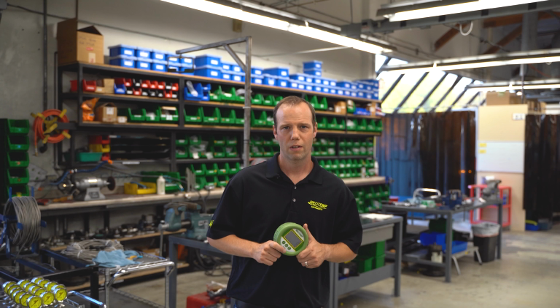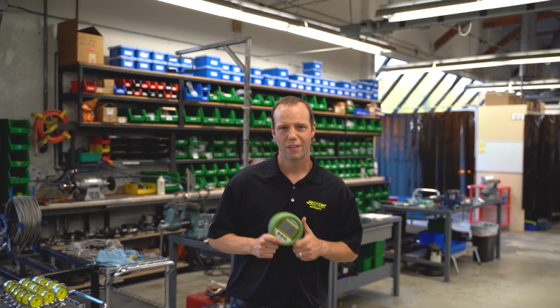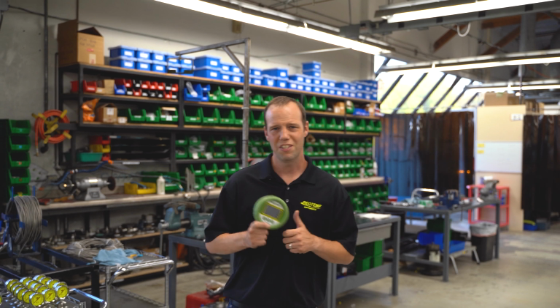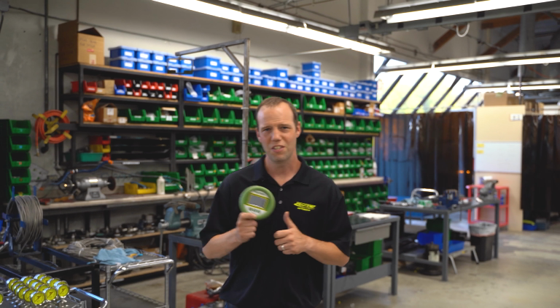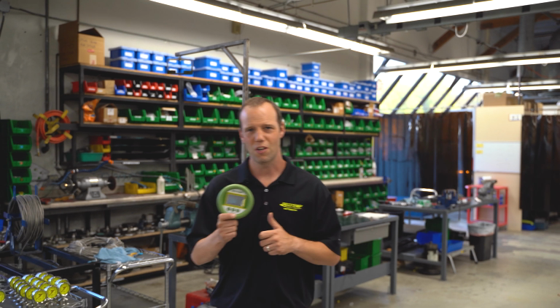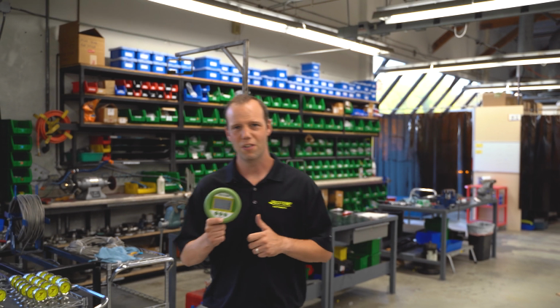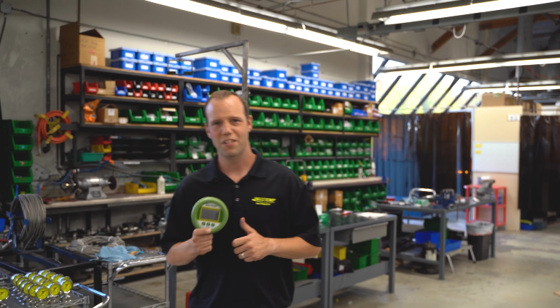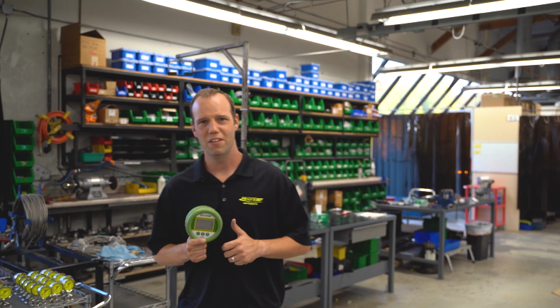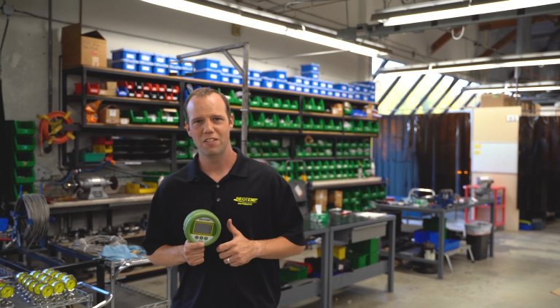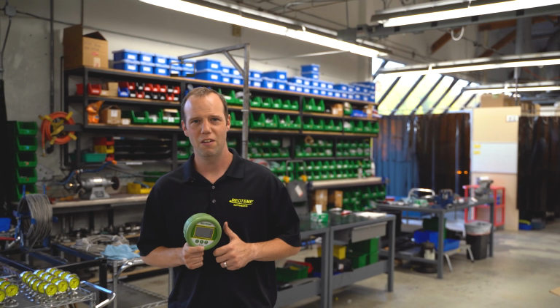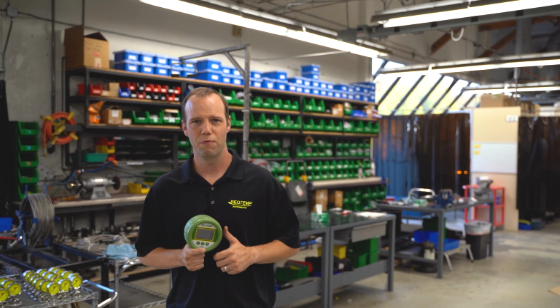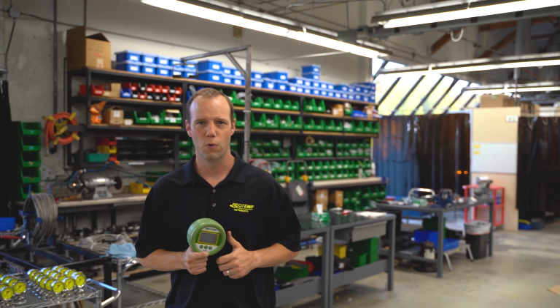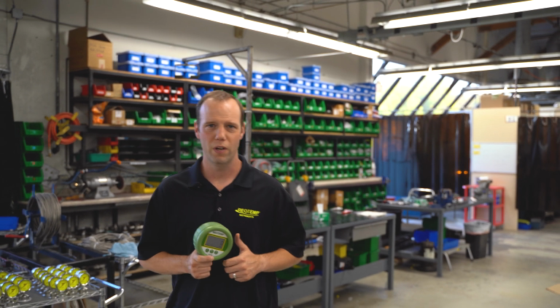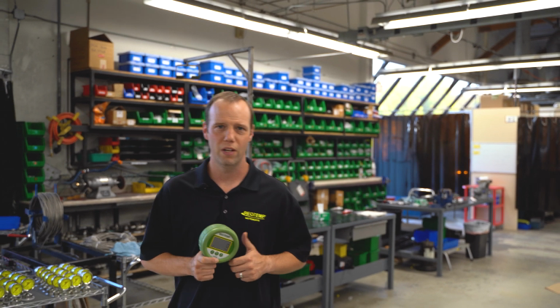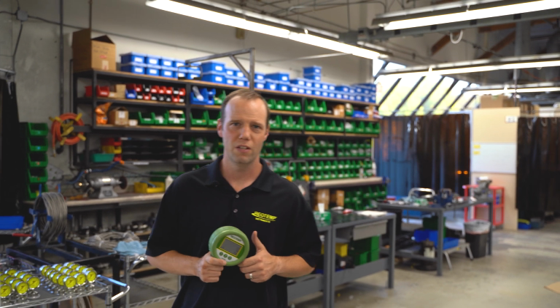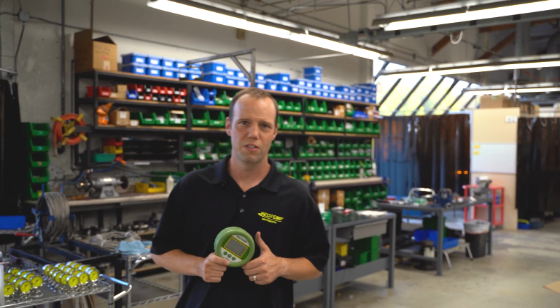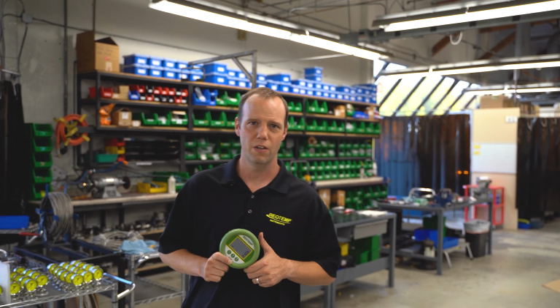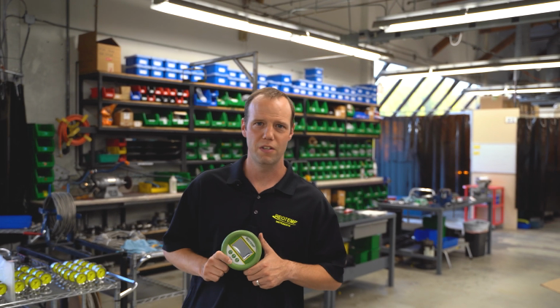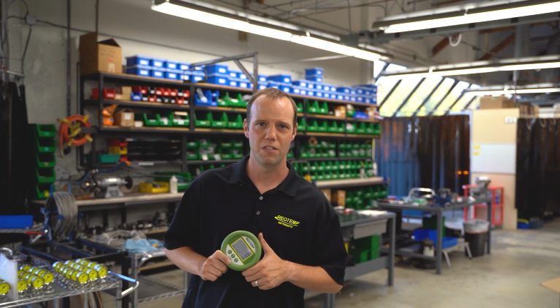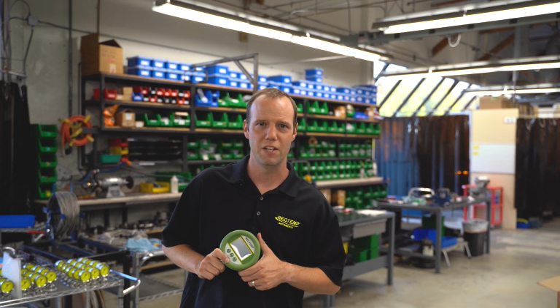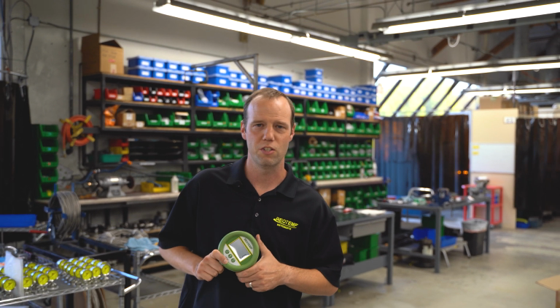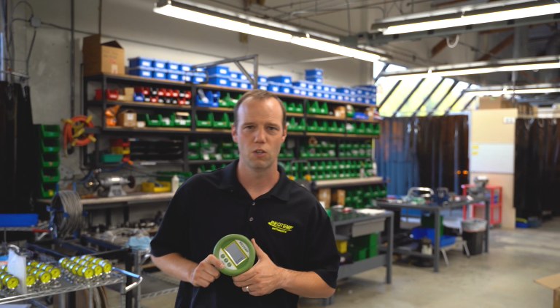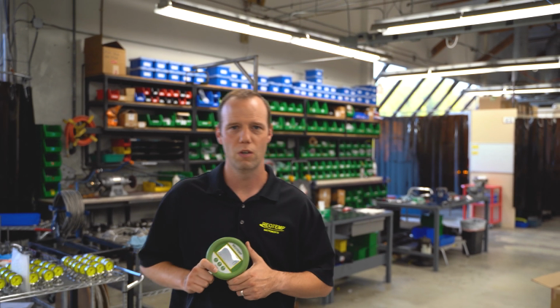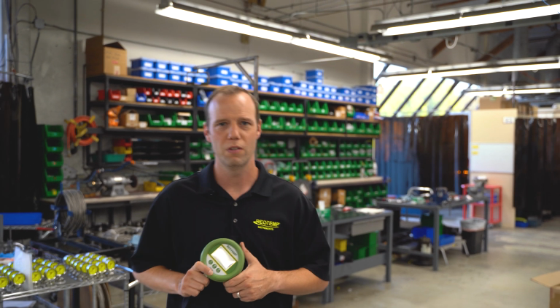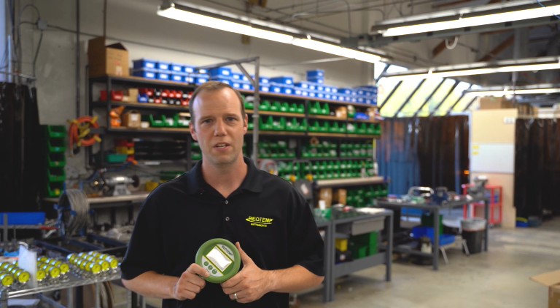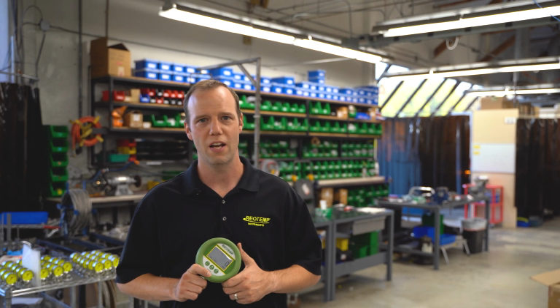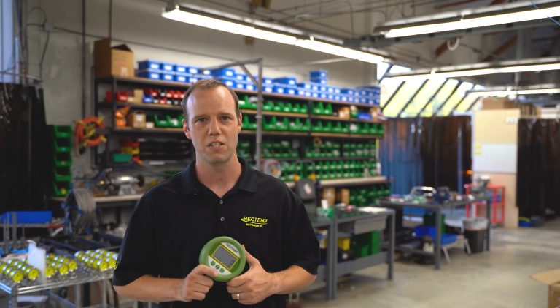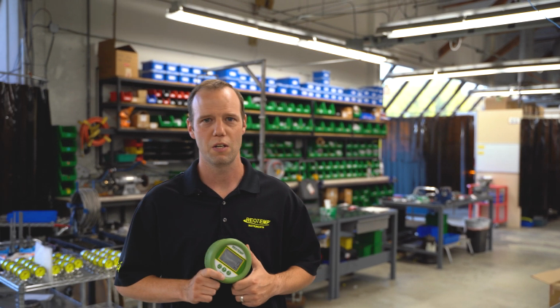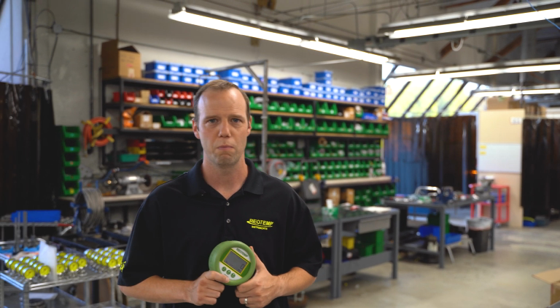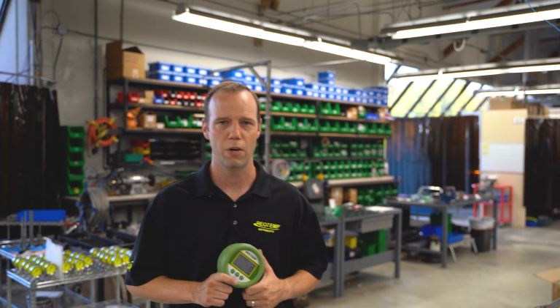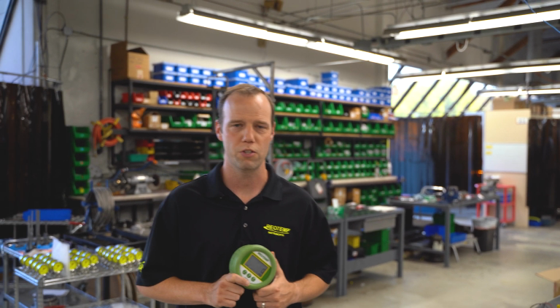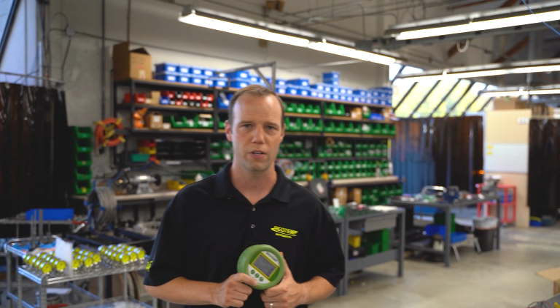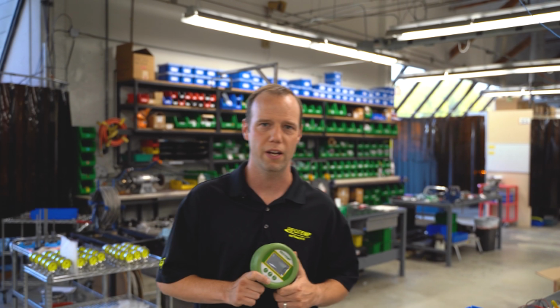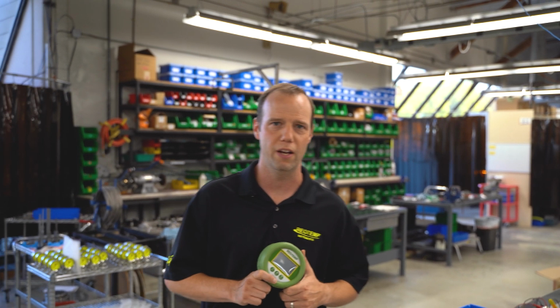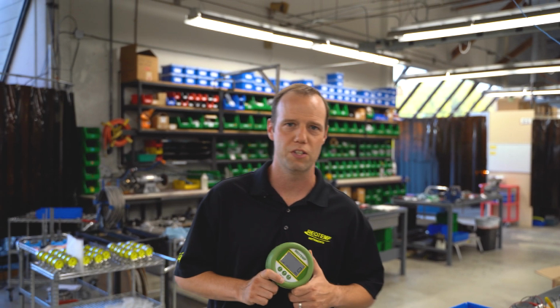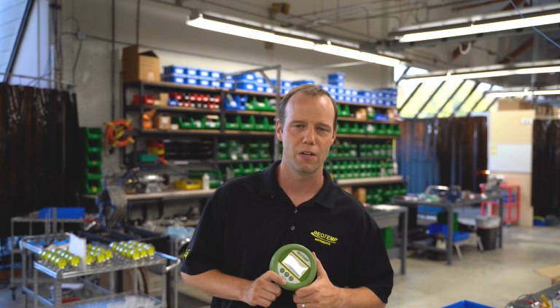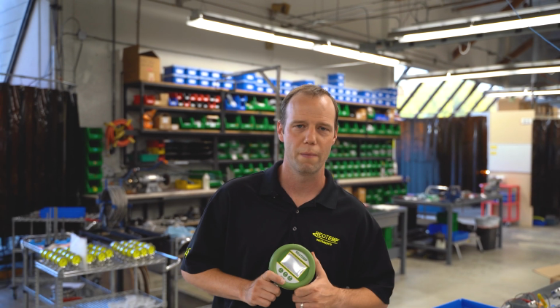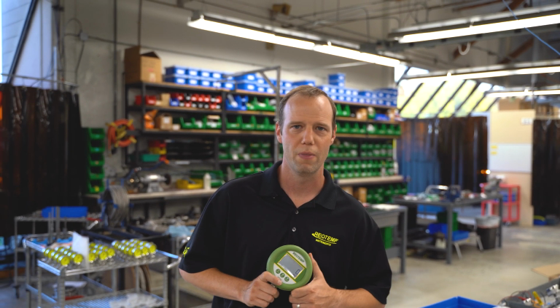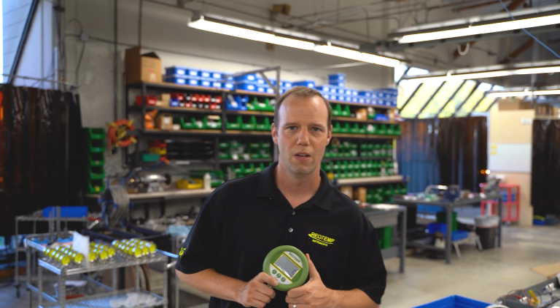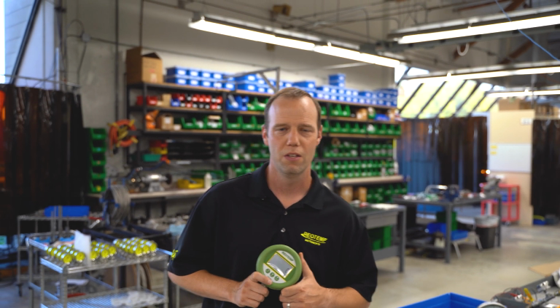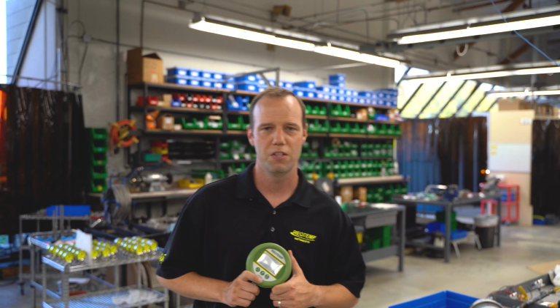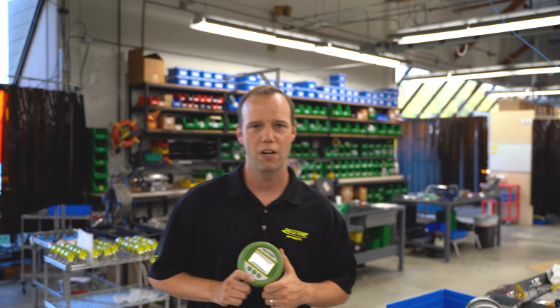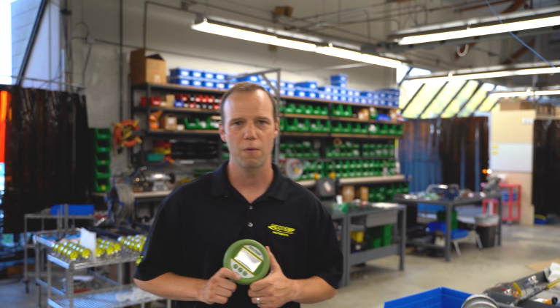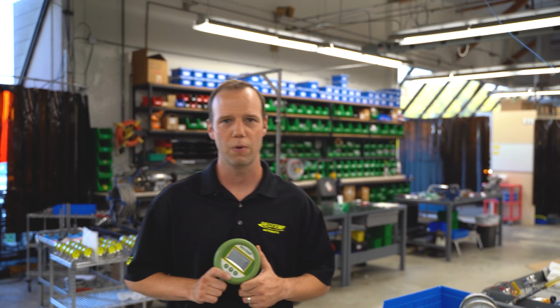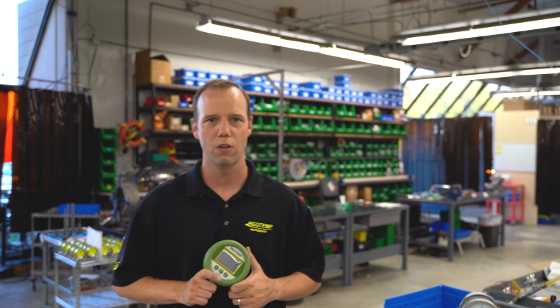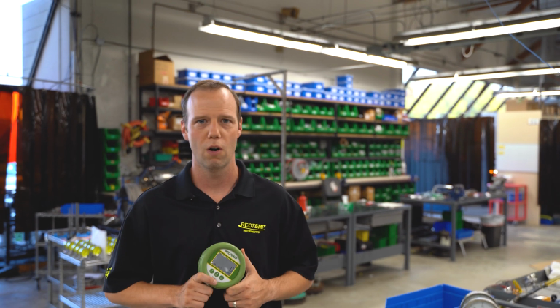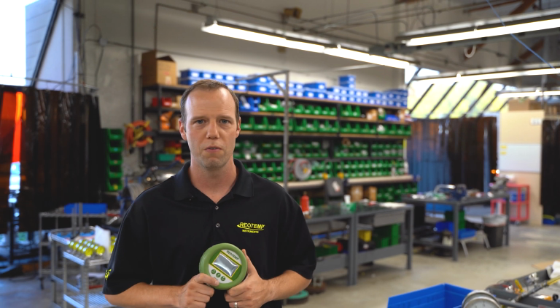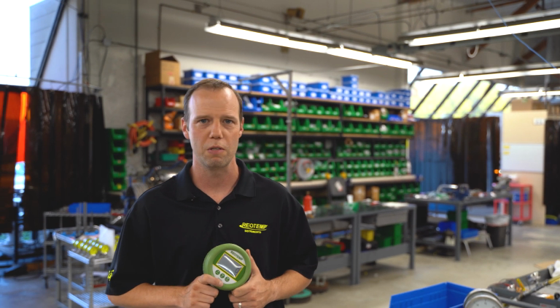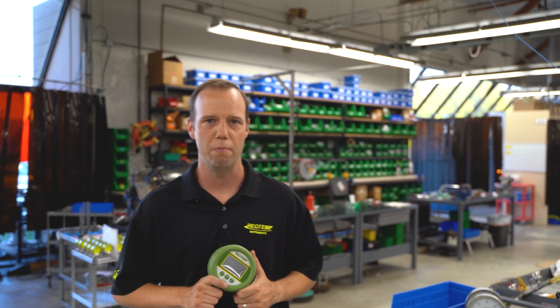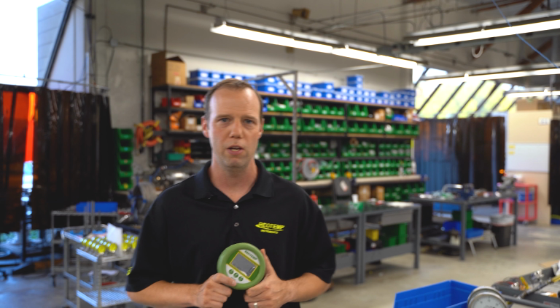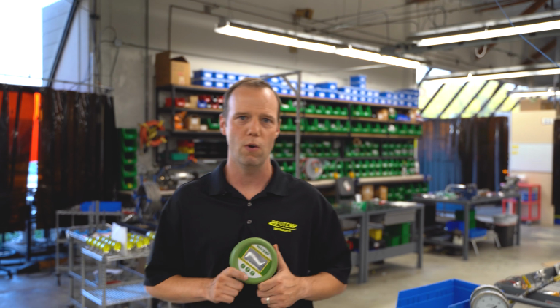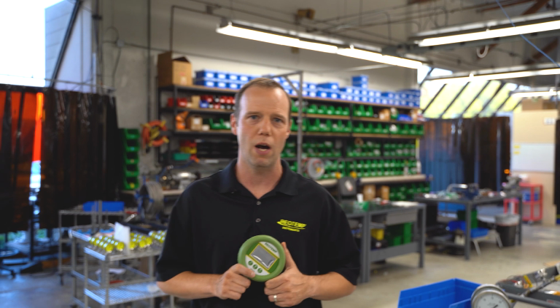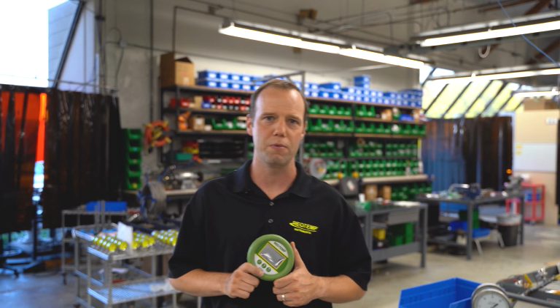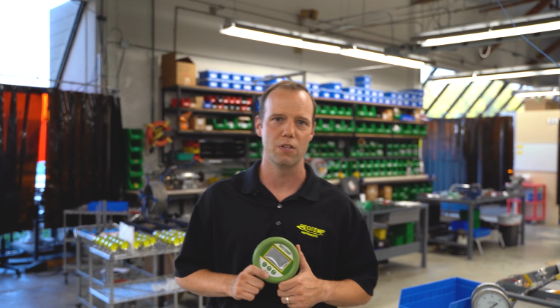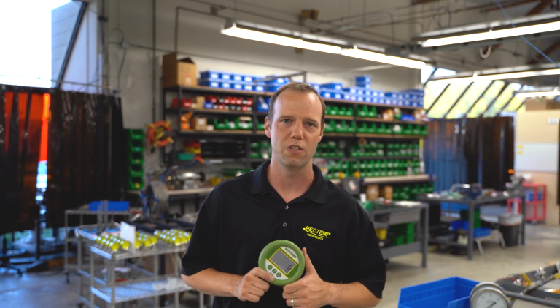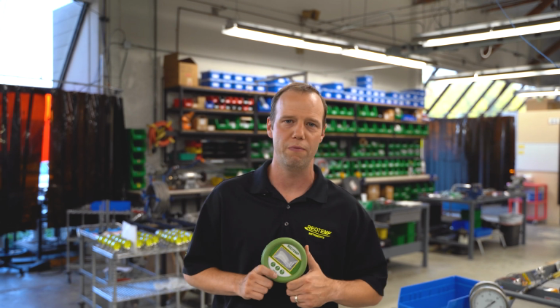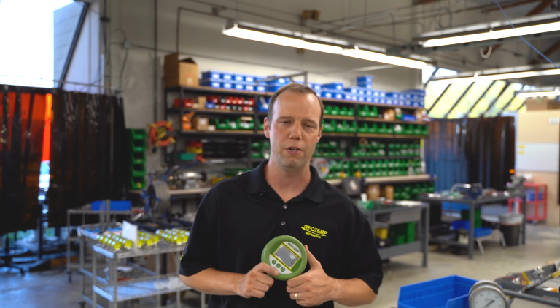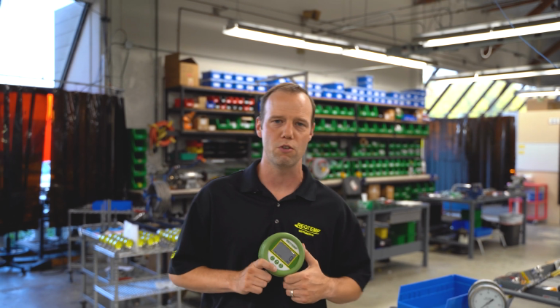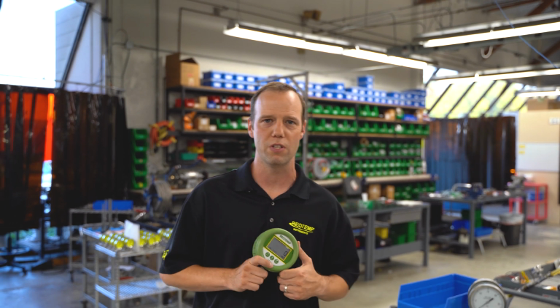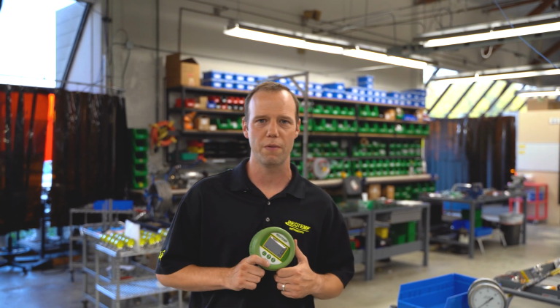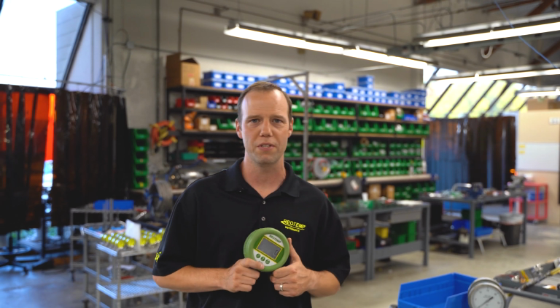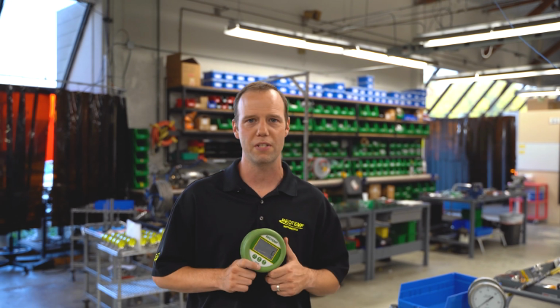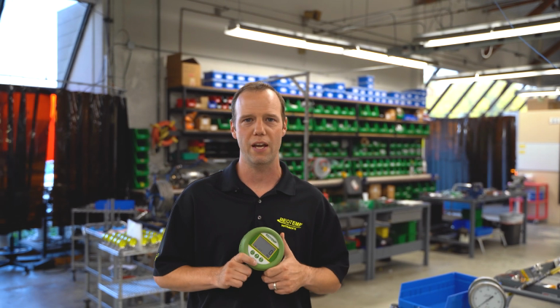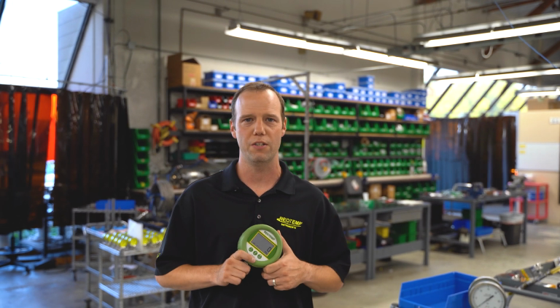This is our DT40 Series Digital Test Pressure Gauge. Today we're going to go over some menu options and features of this gauge.